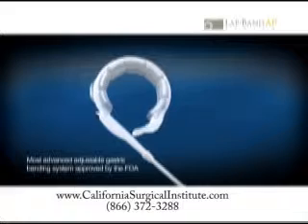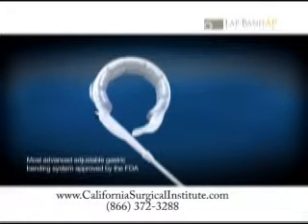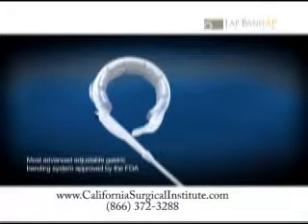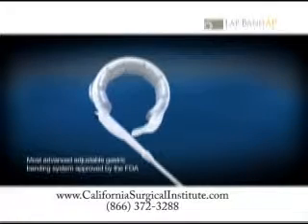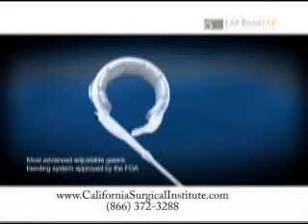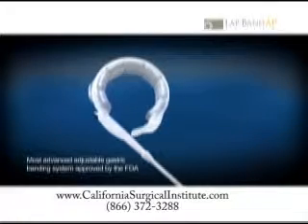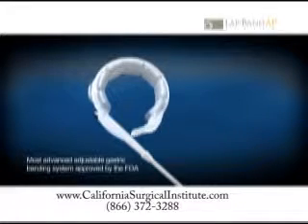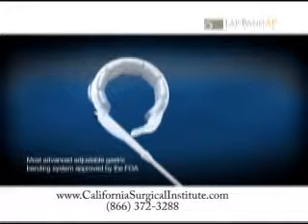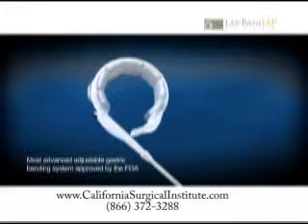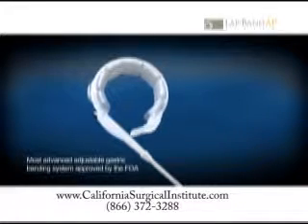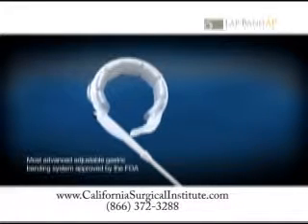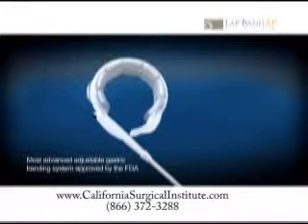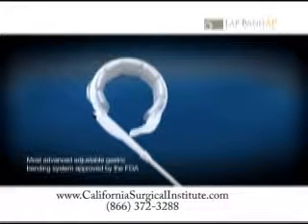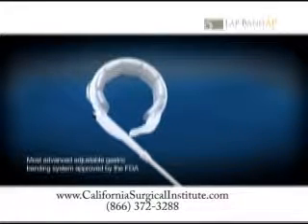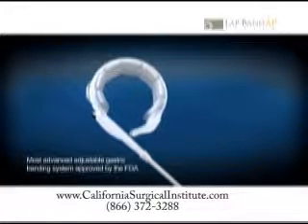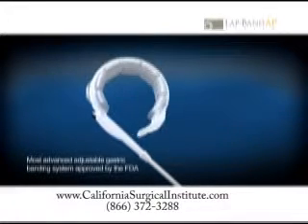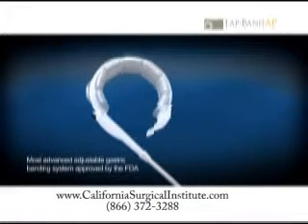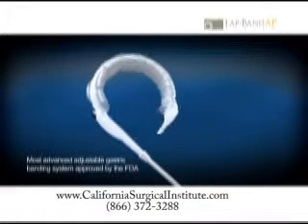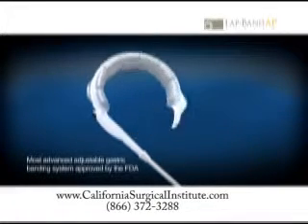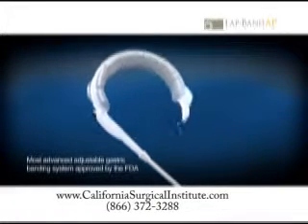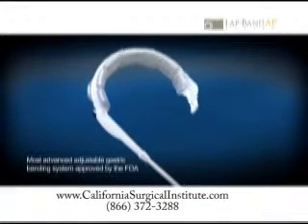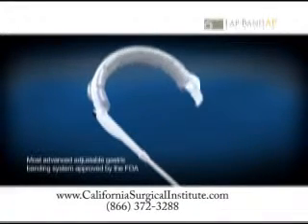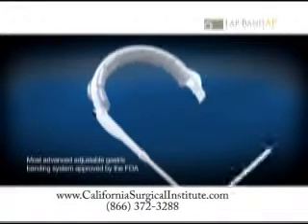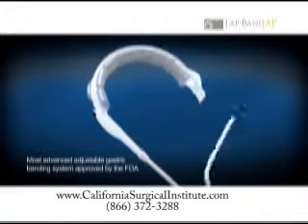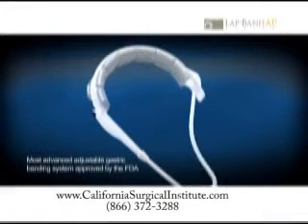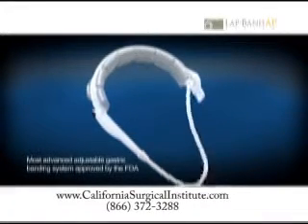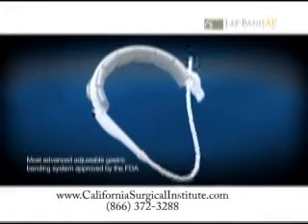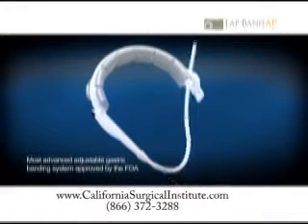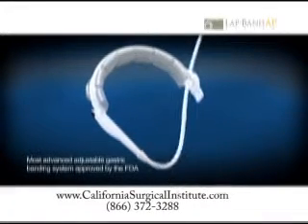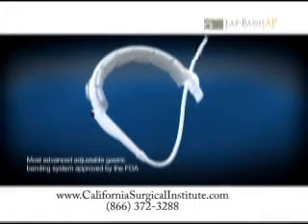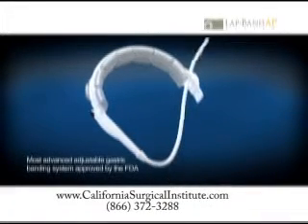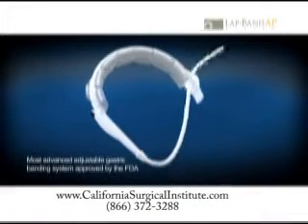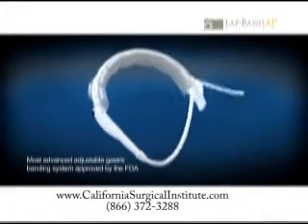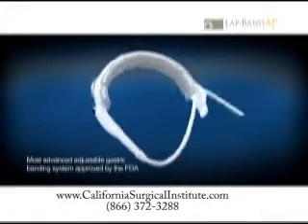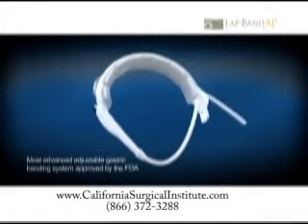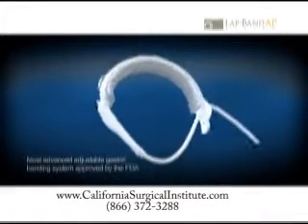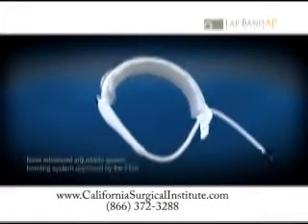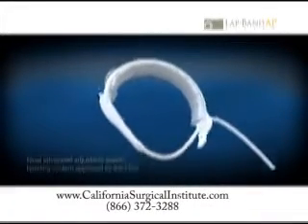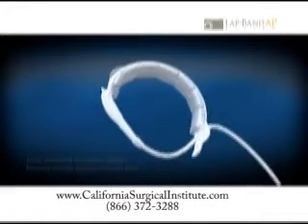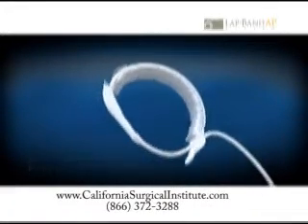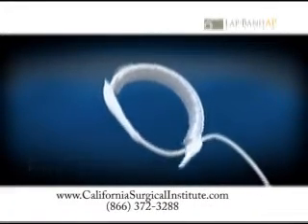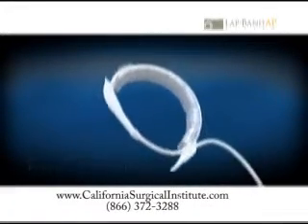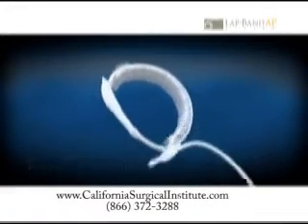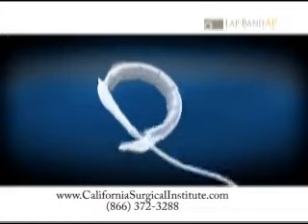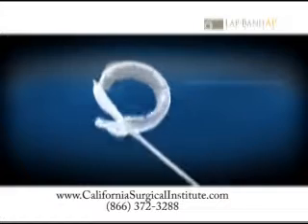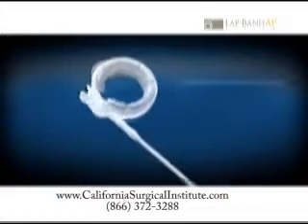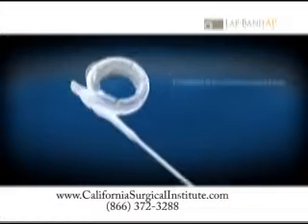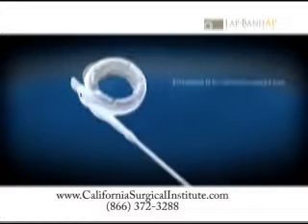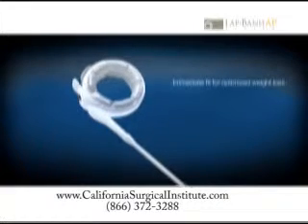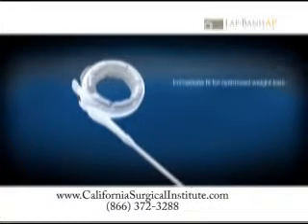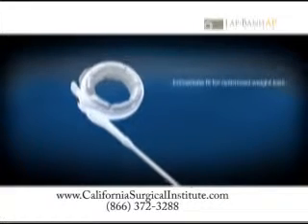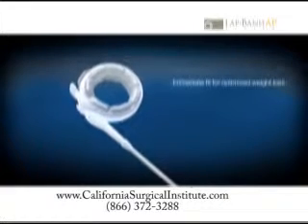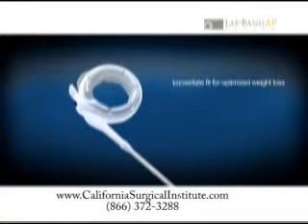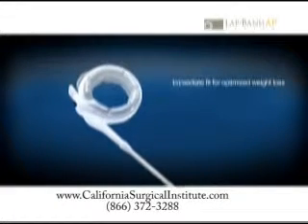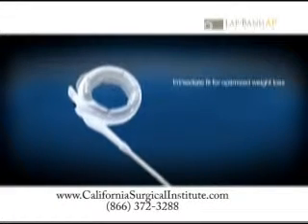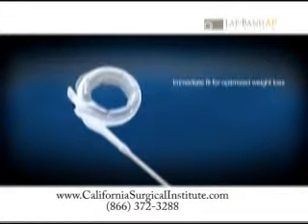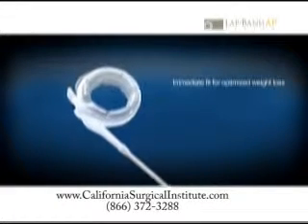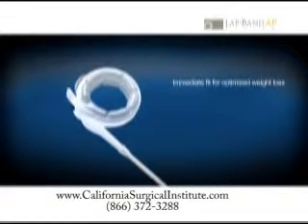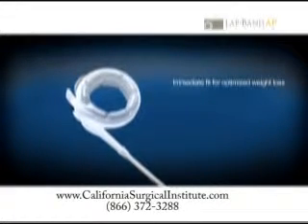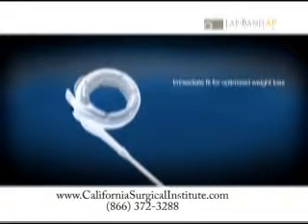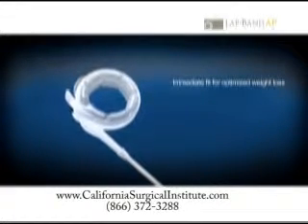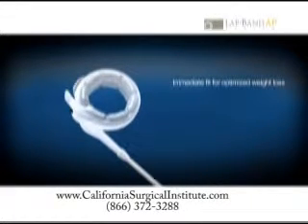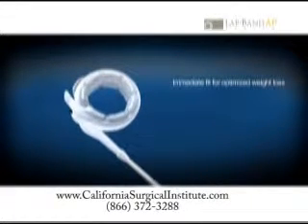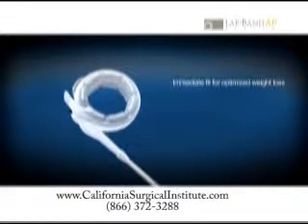When placed around your stomach, the LapBand AP system immediately provides a fit tailored to your anatomy, which allows for optimized weight loss right from the start.